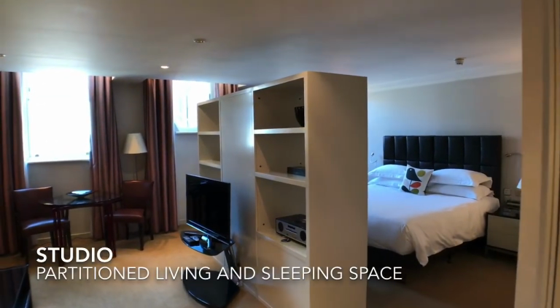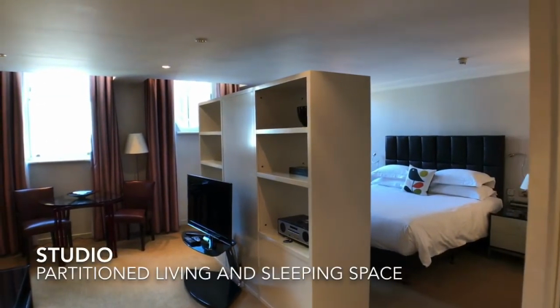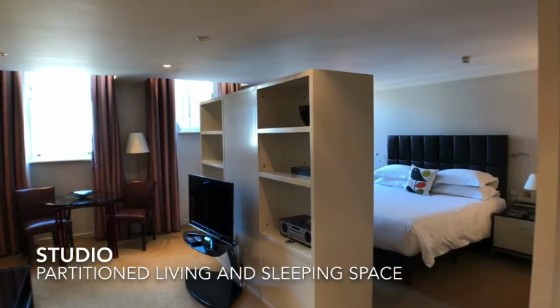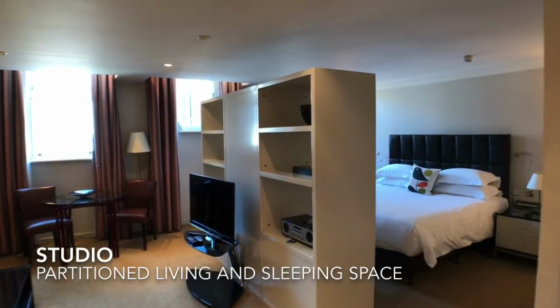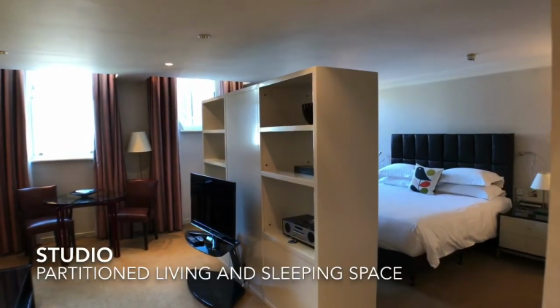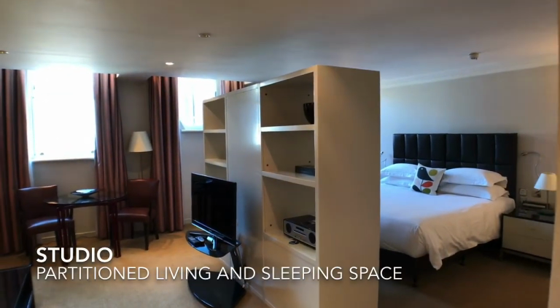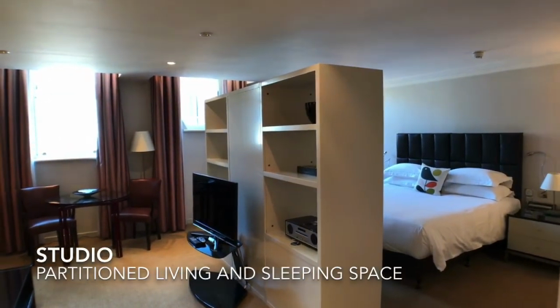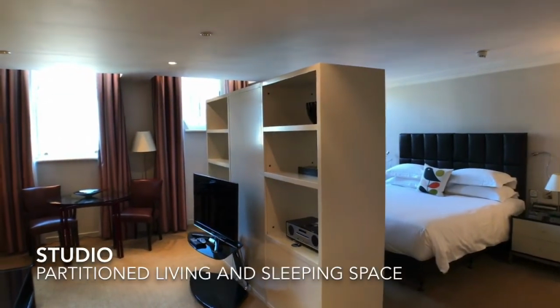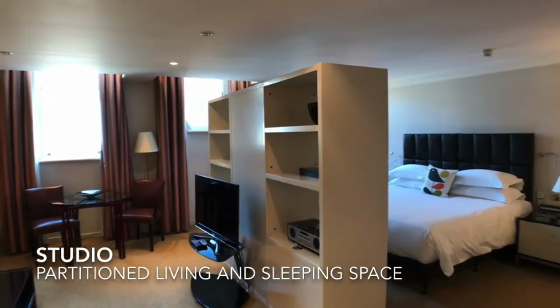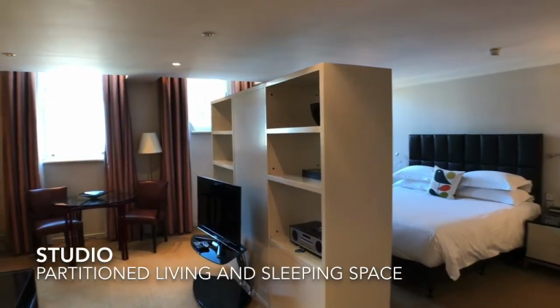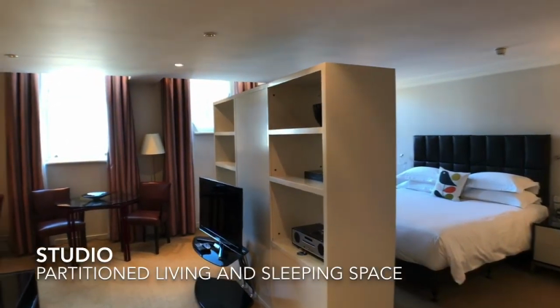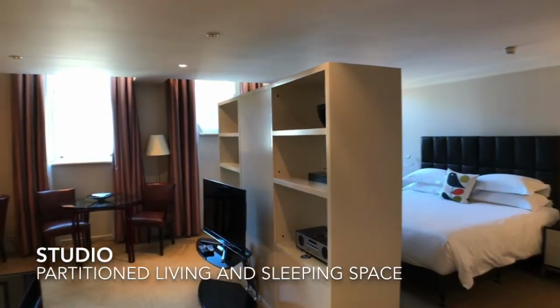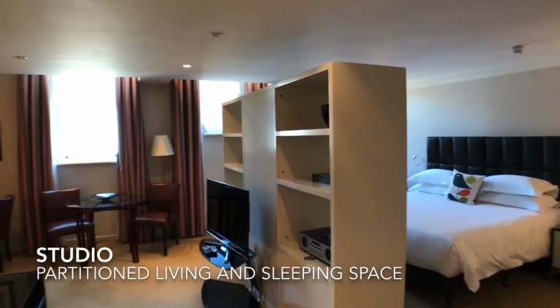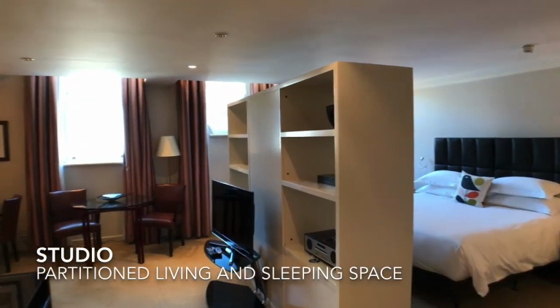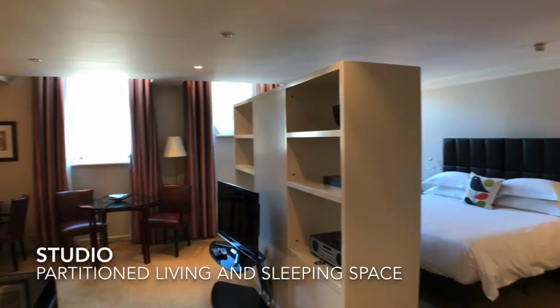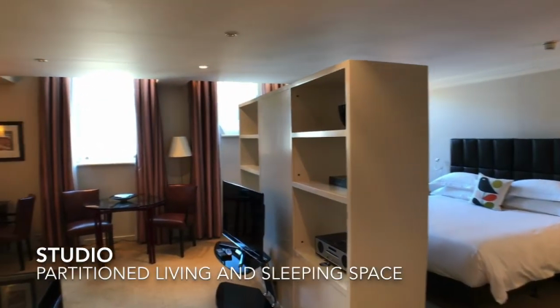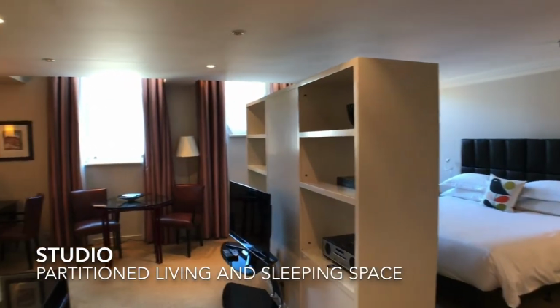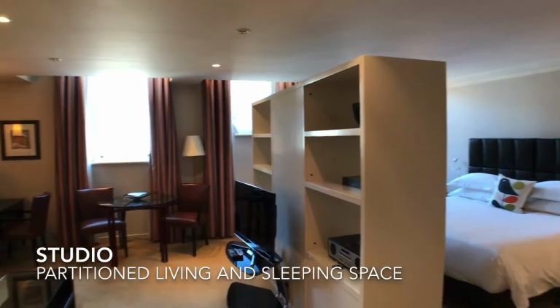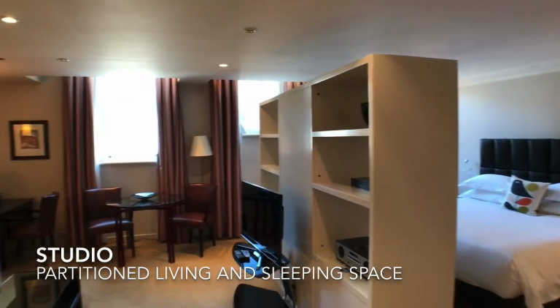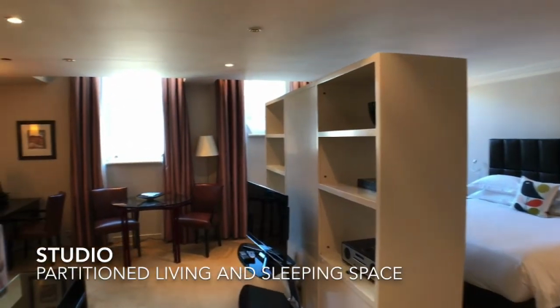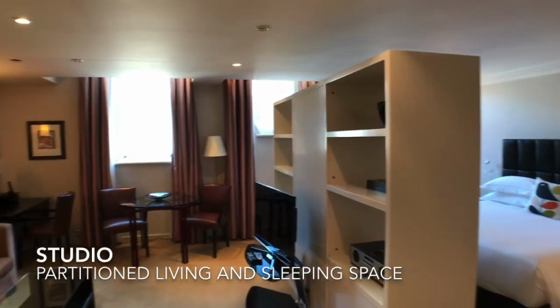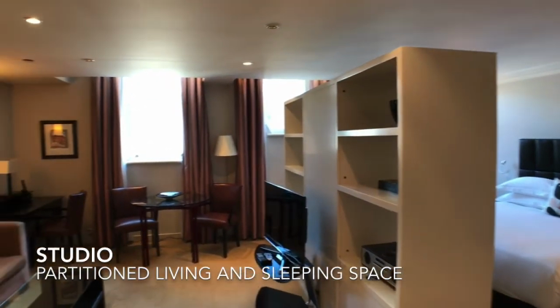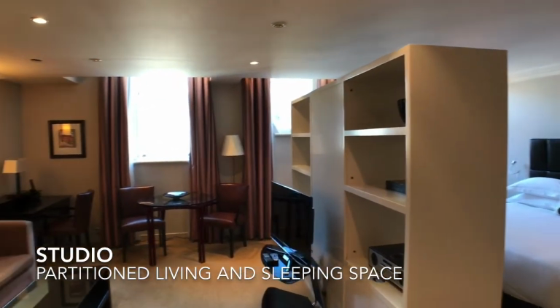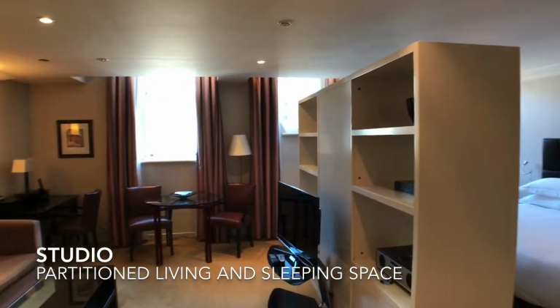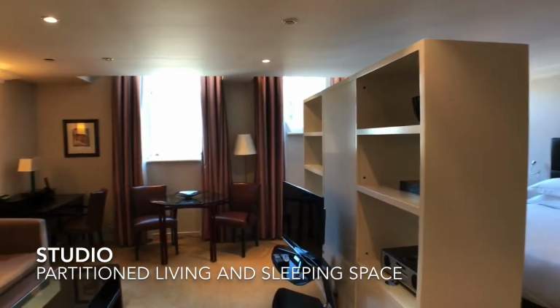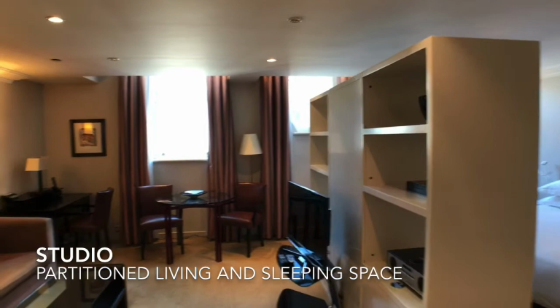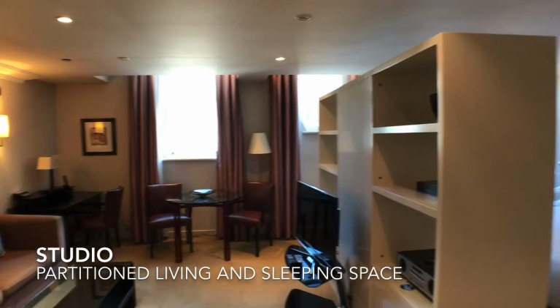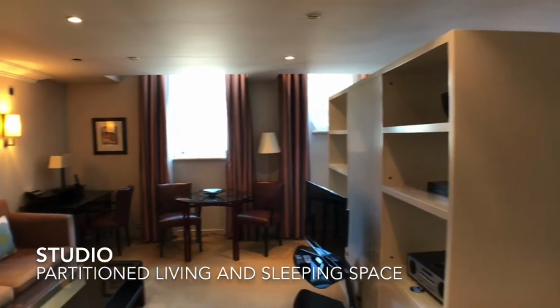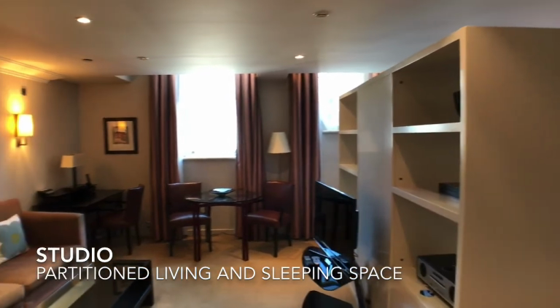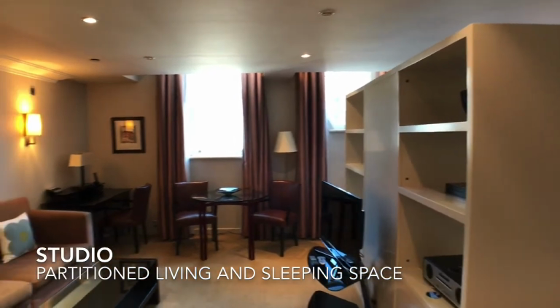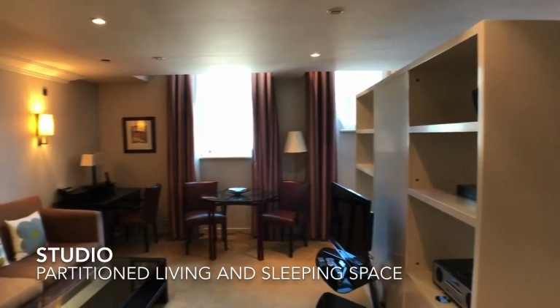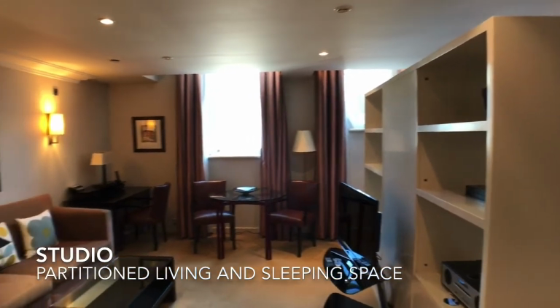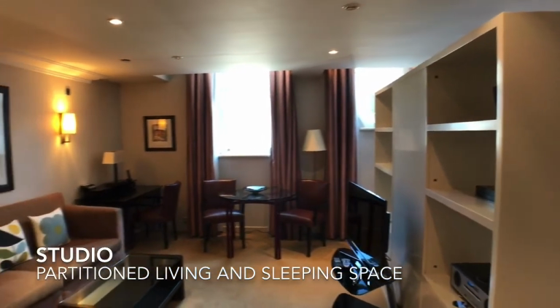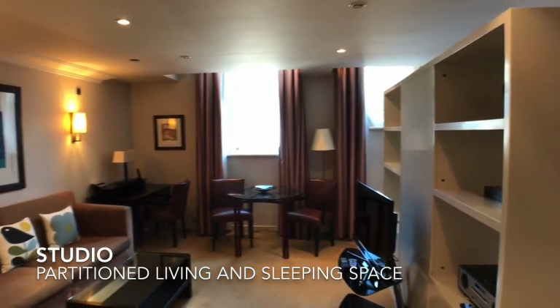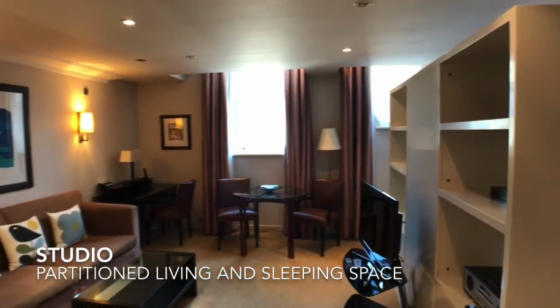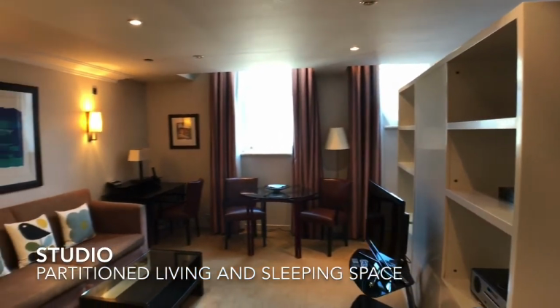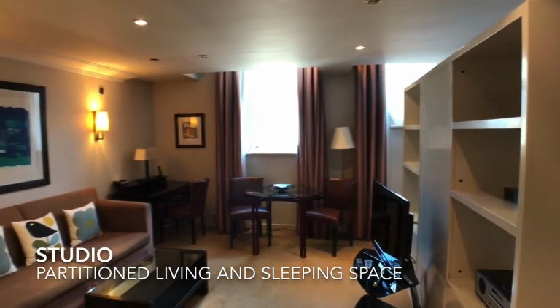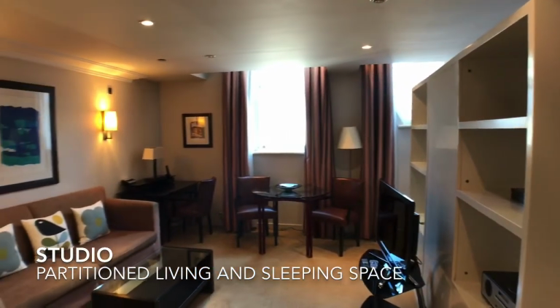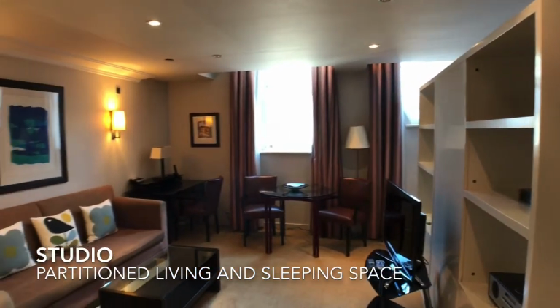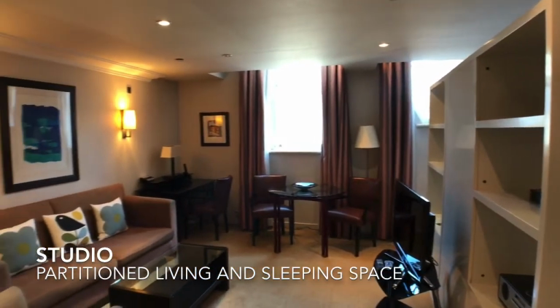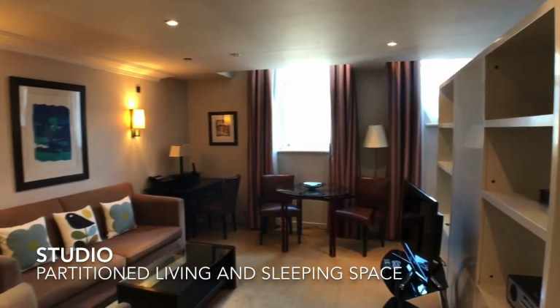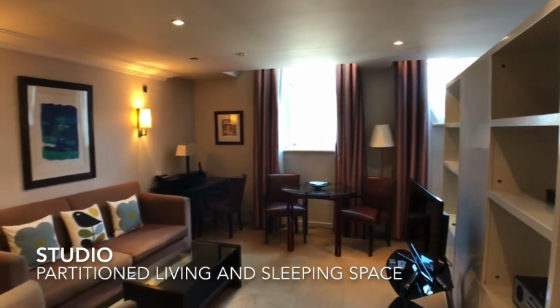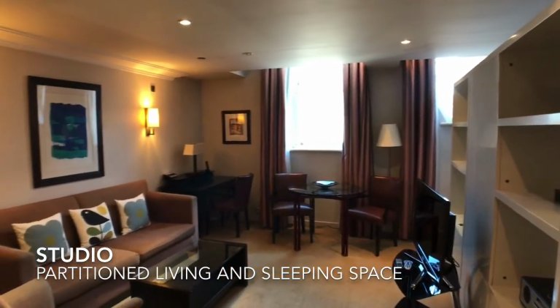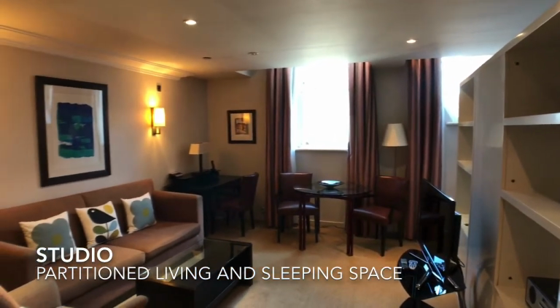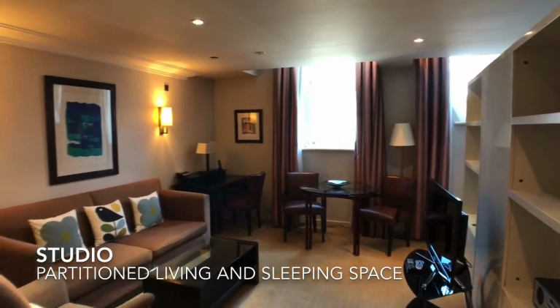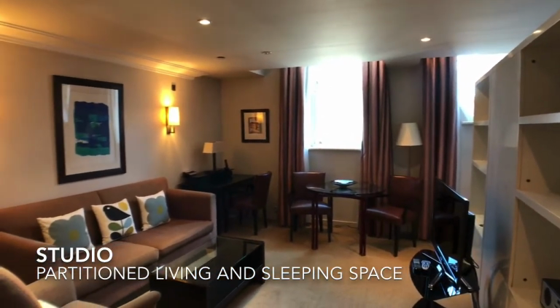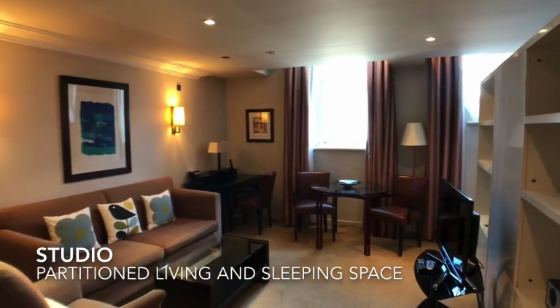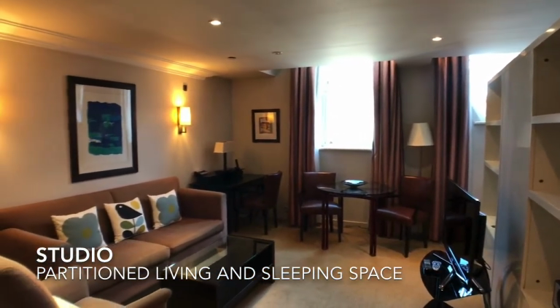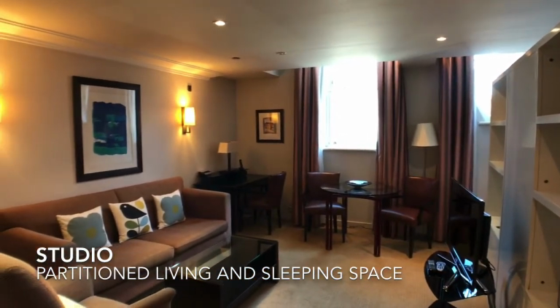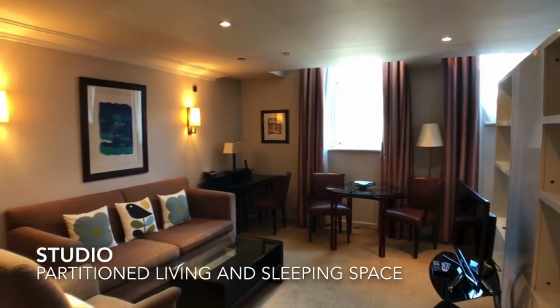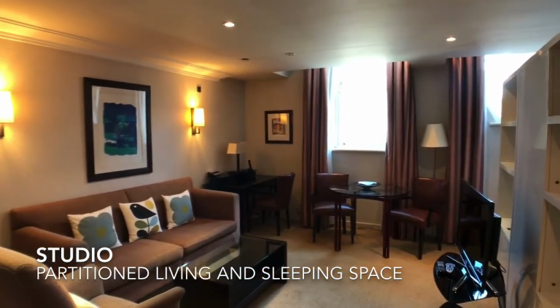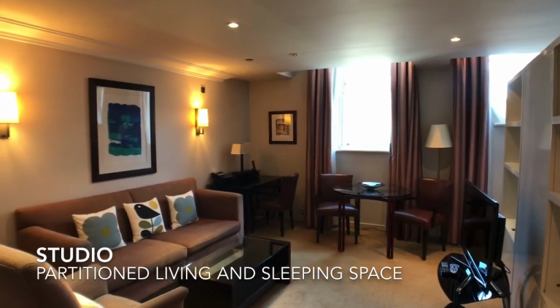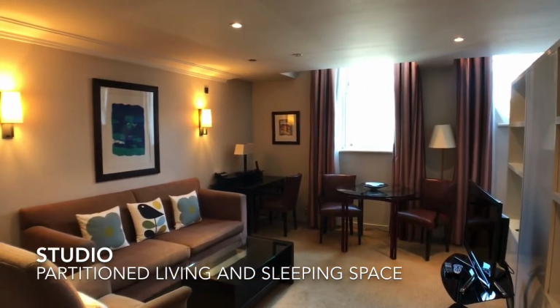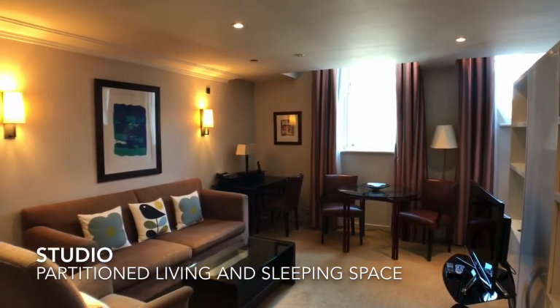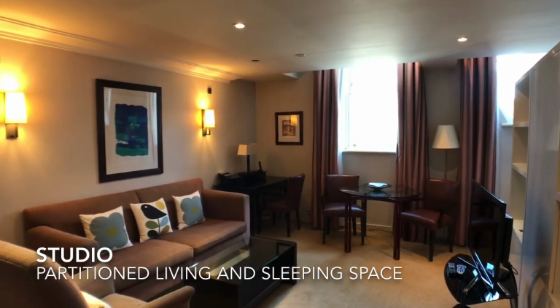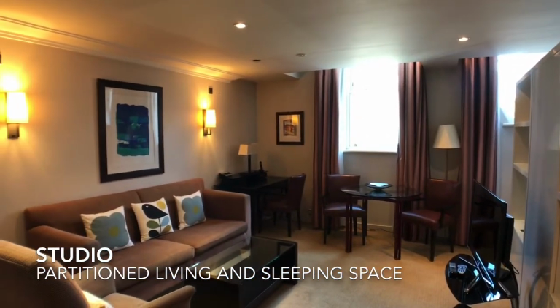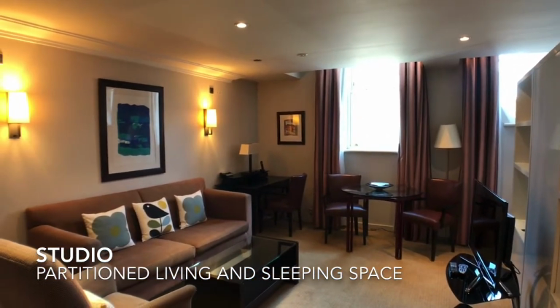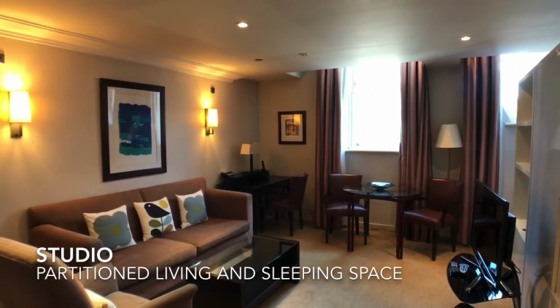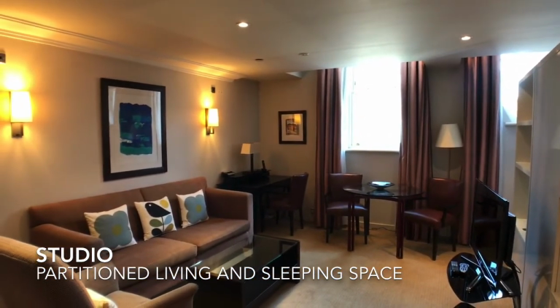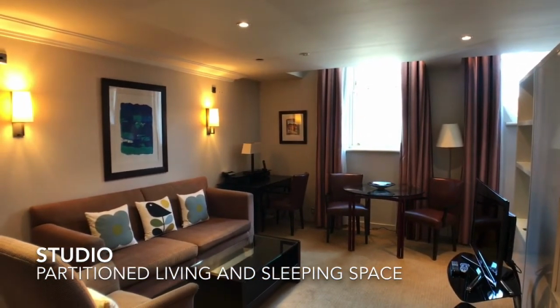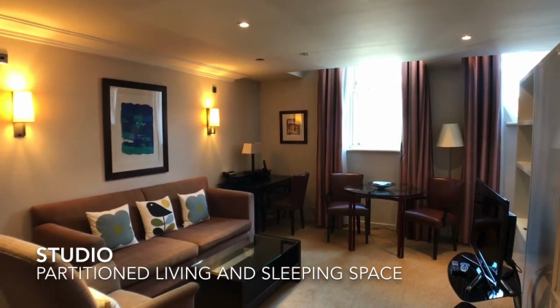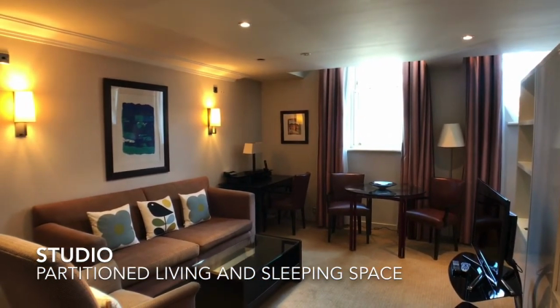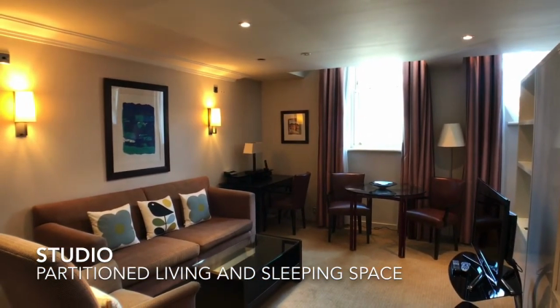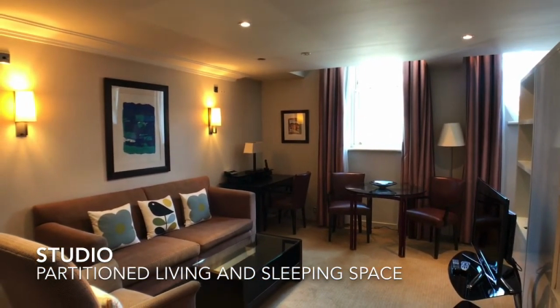The apartment then extends into the studio, which is spacious, and the living and sleeping areas are divided by a shelving unit.